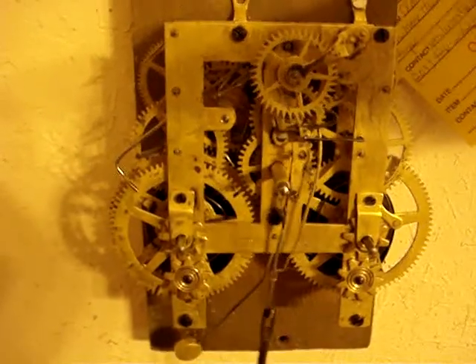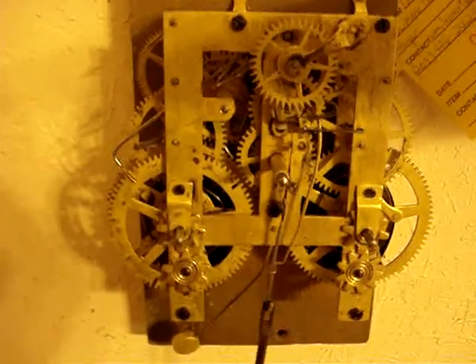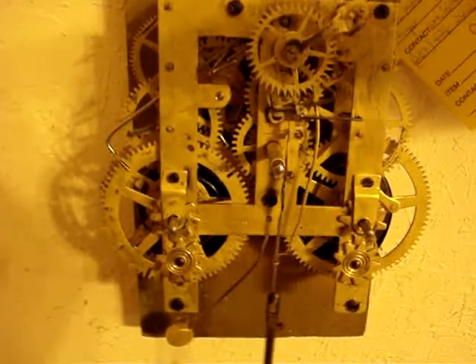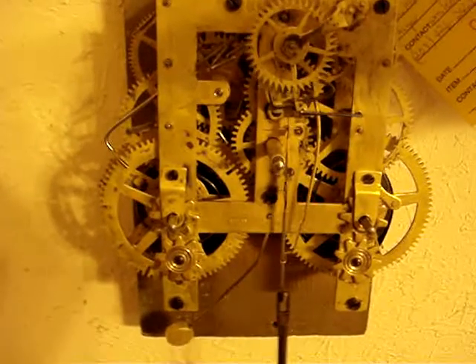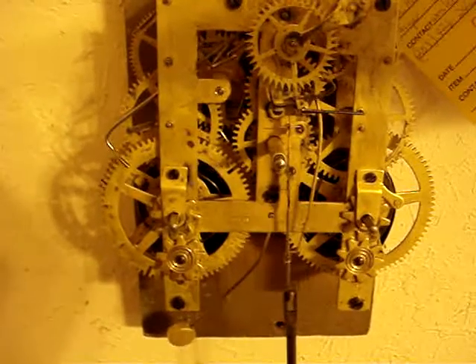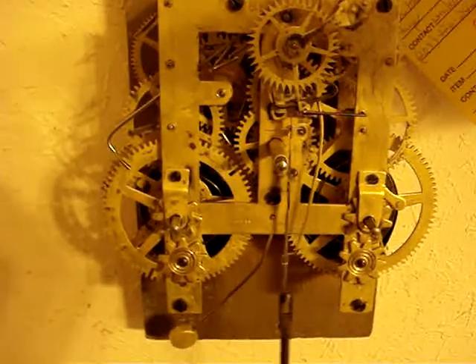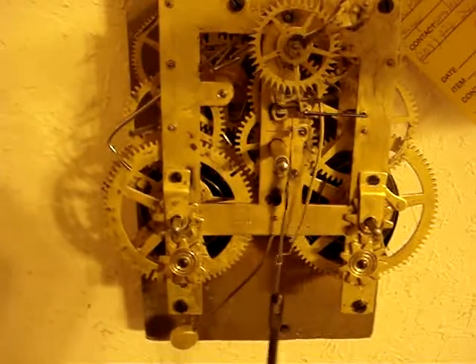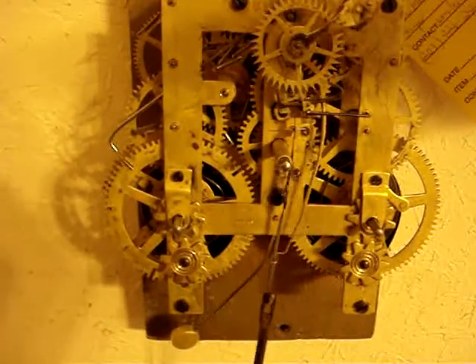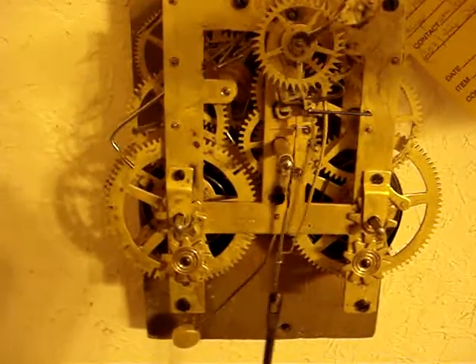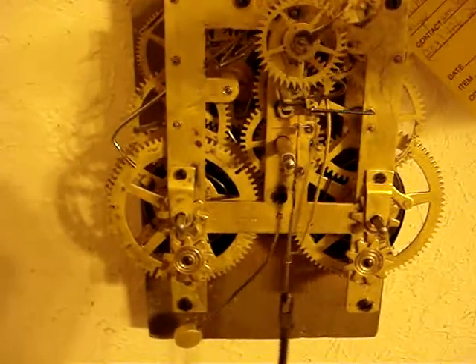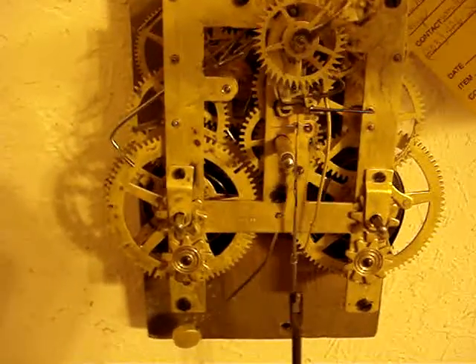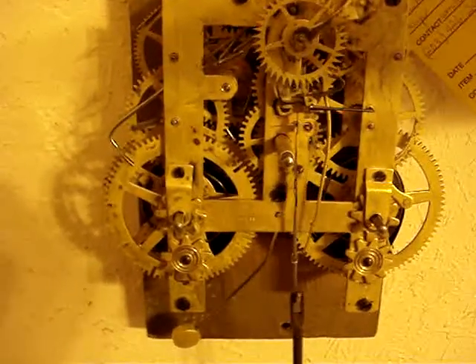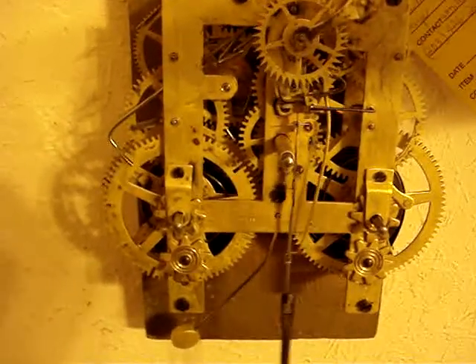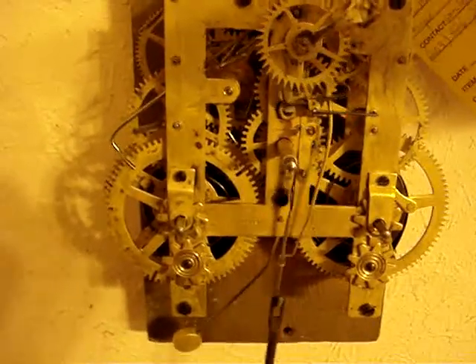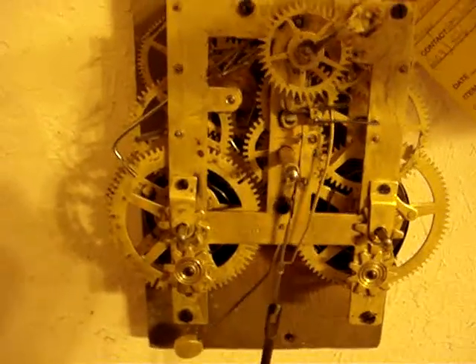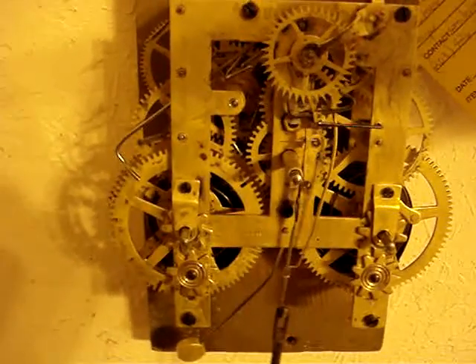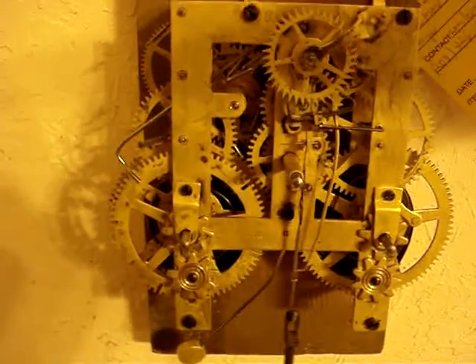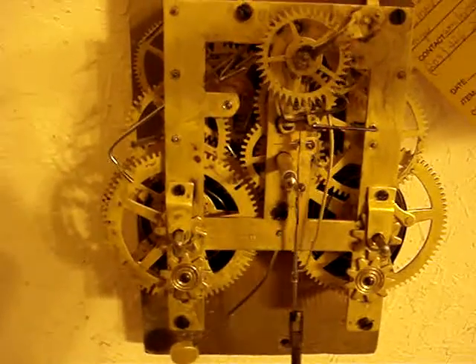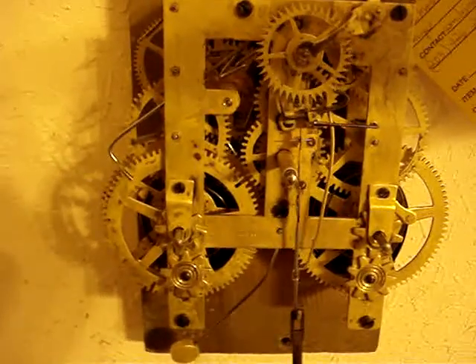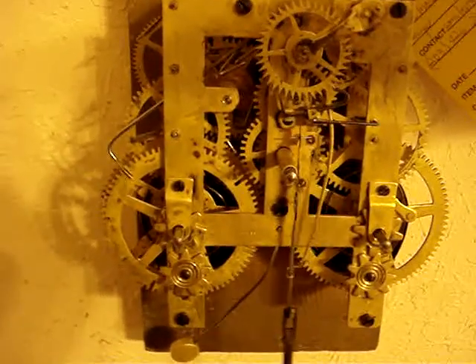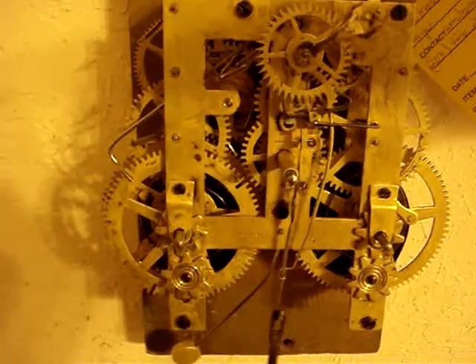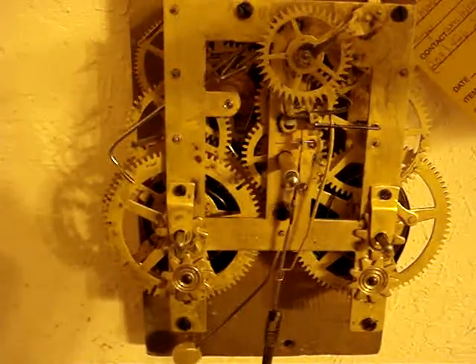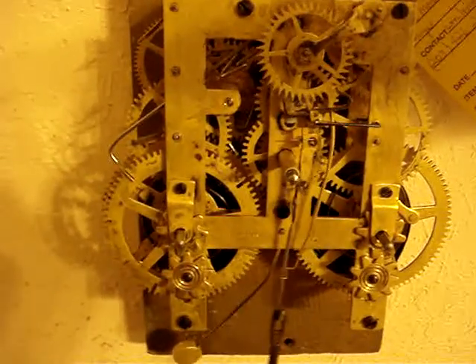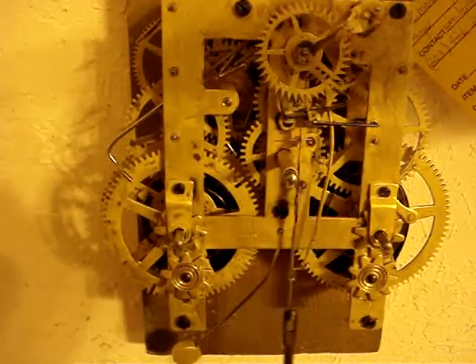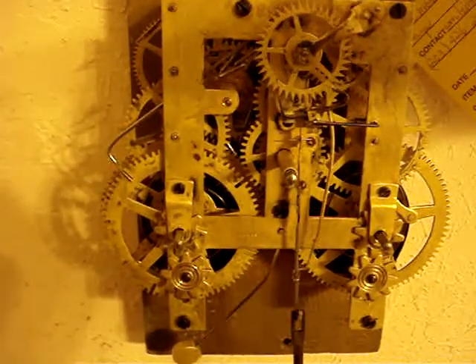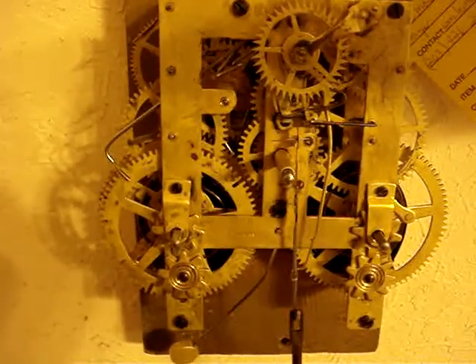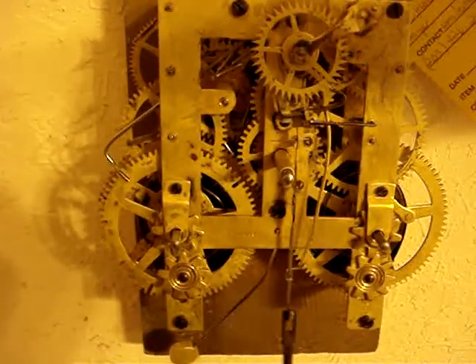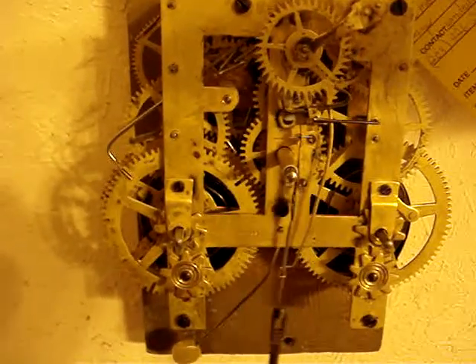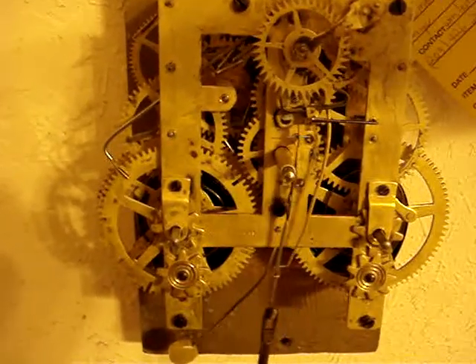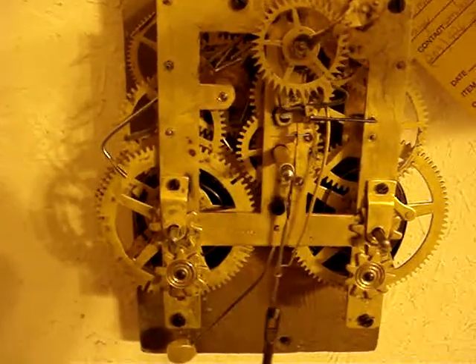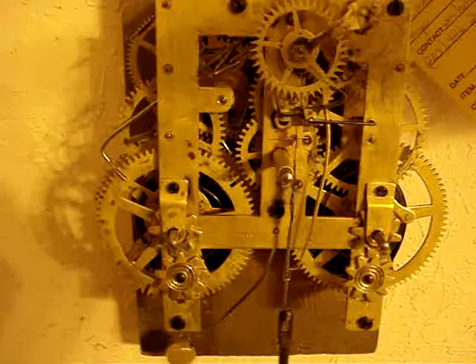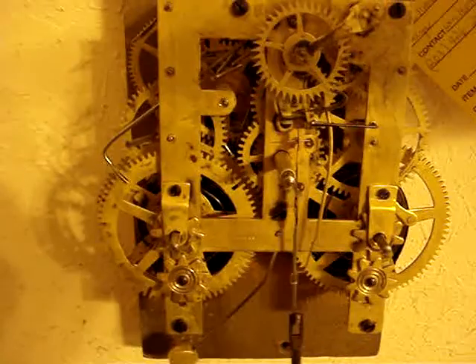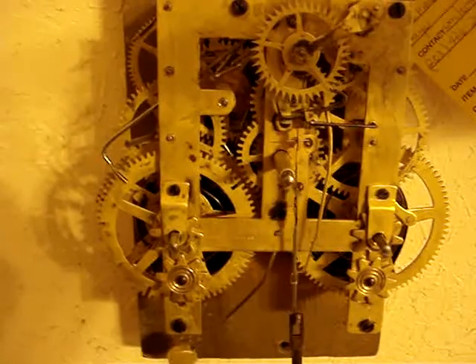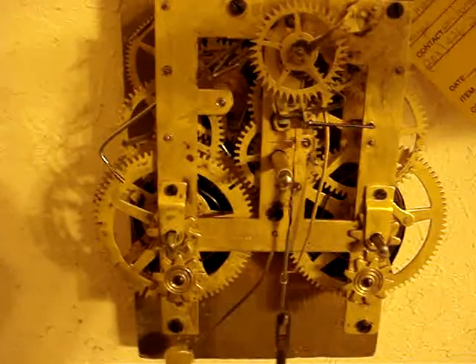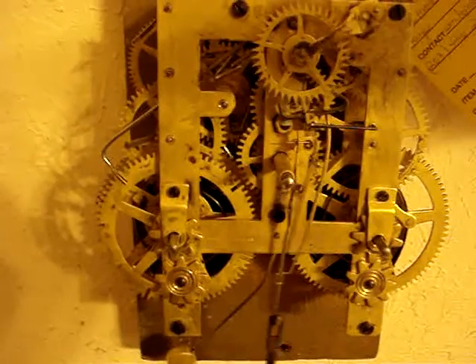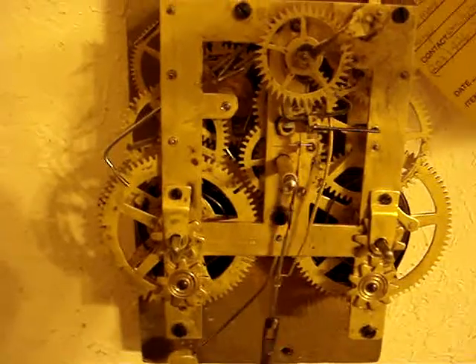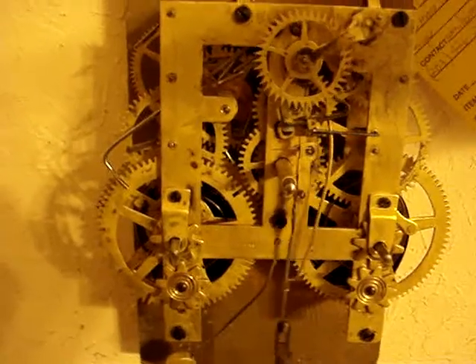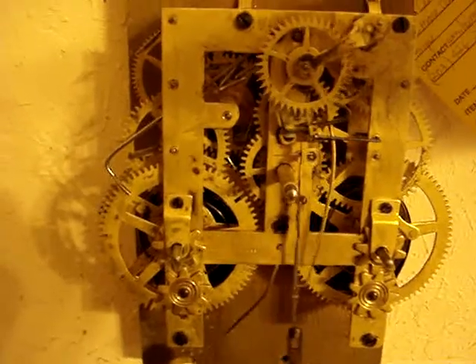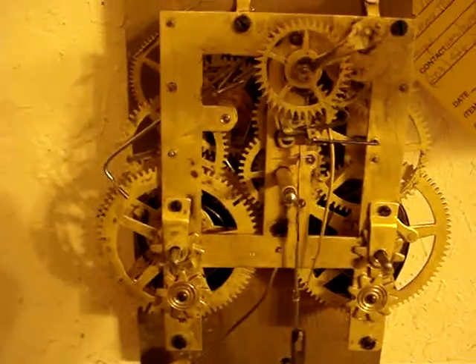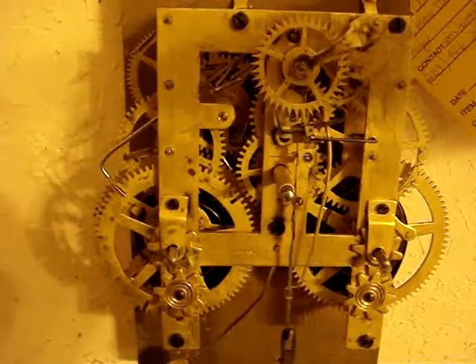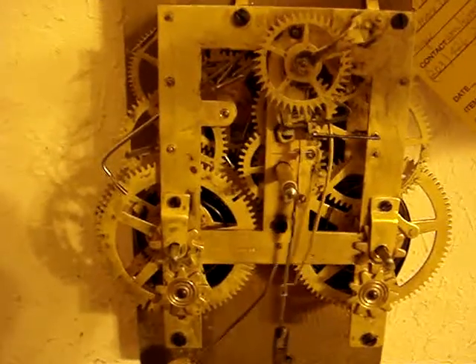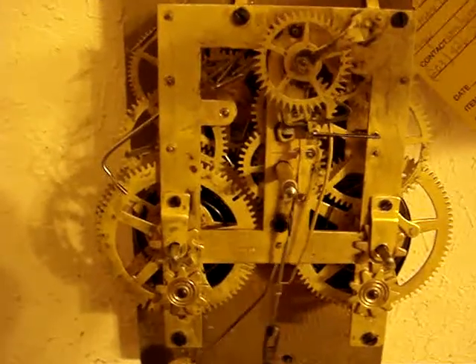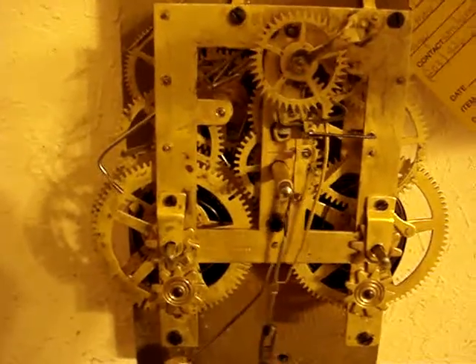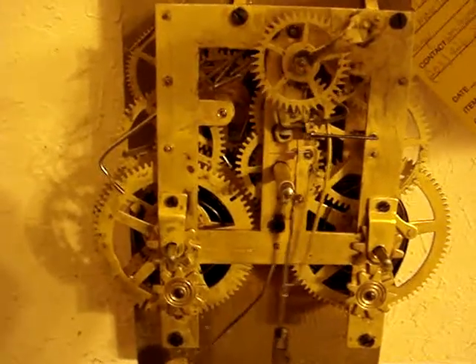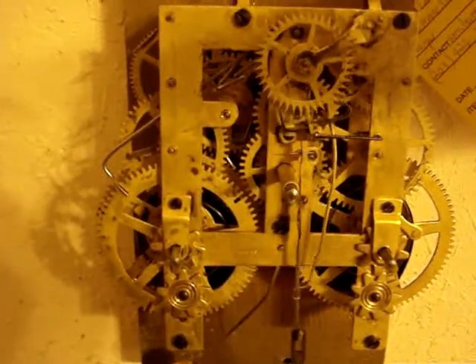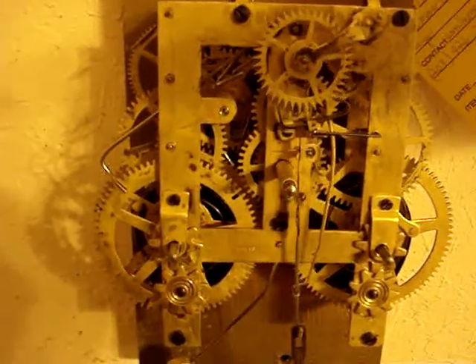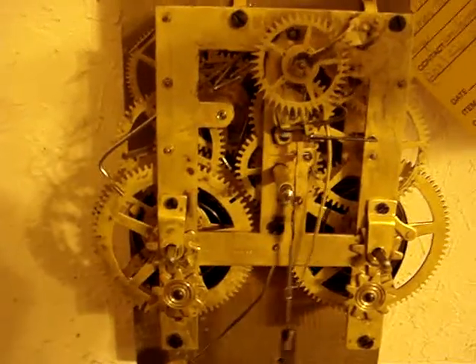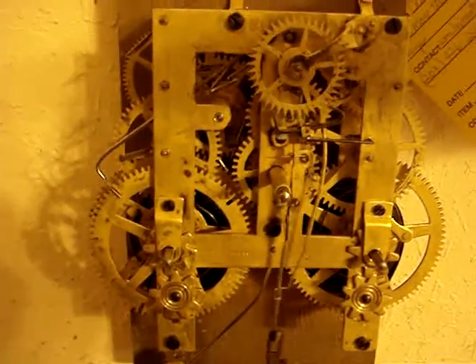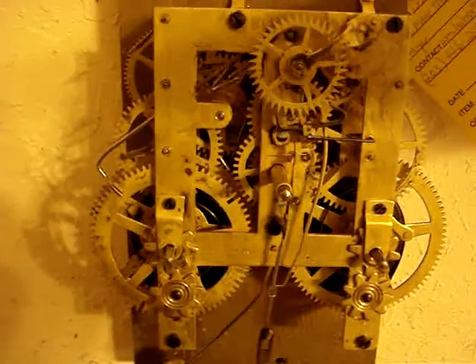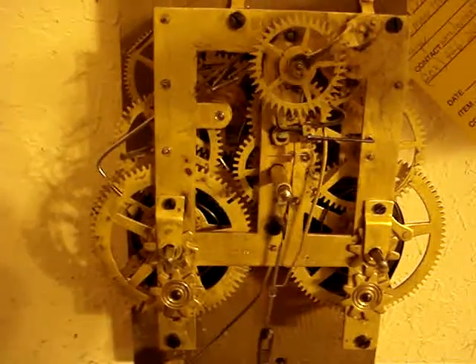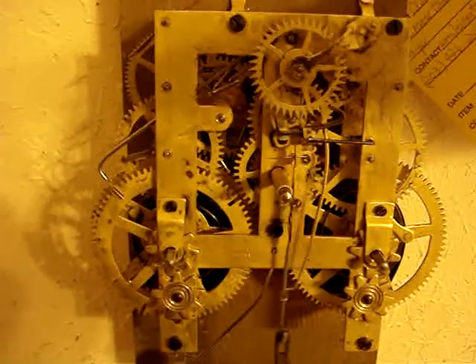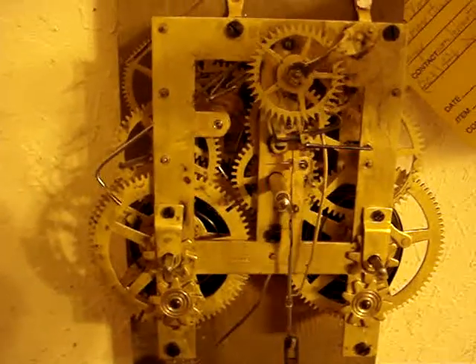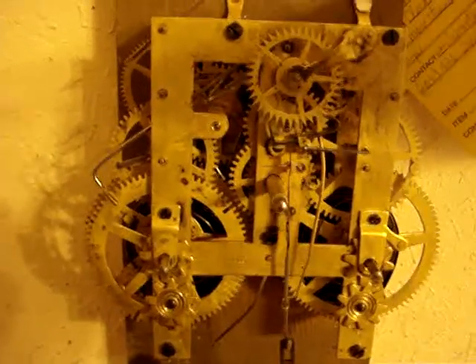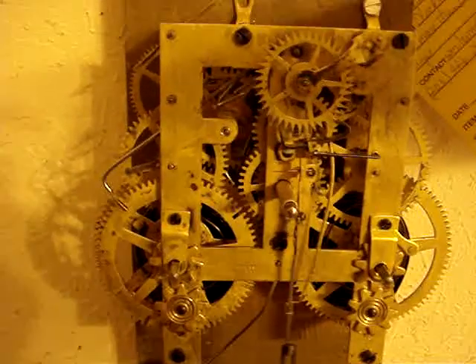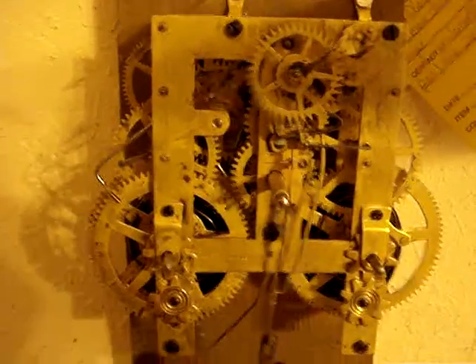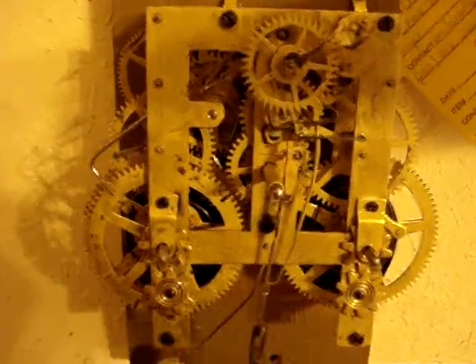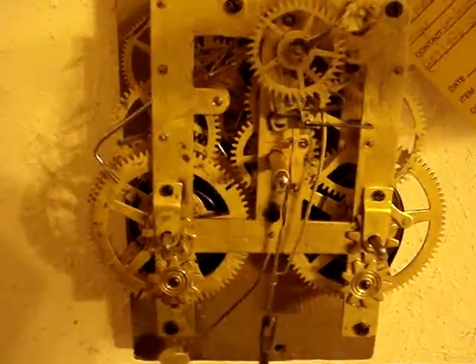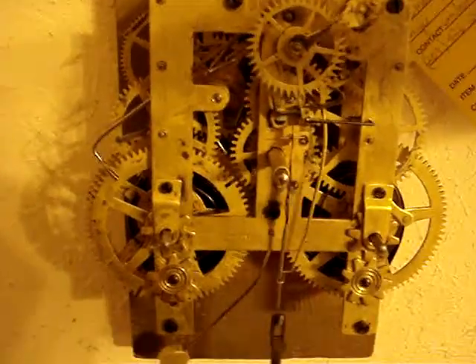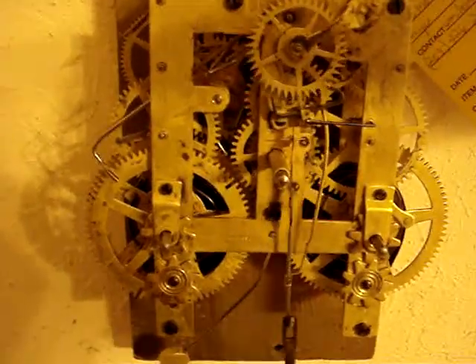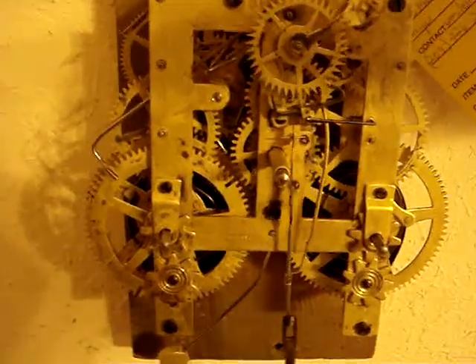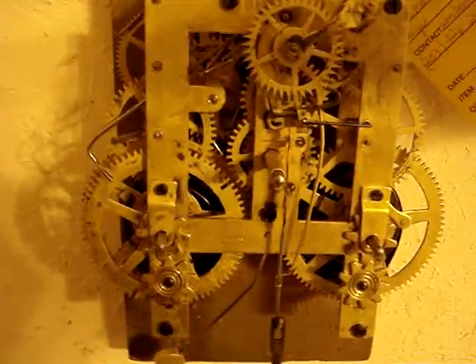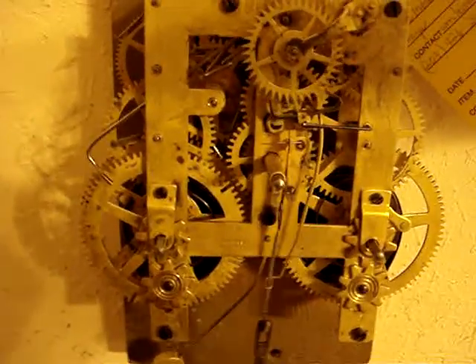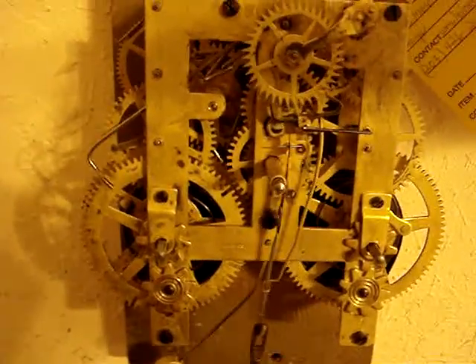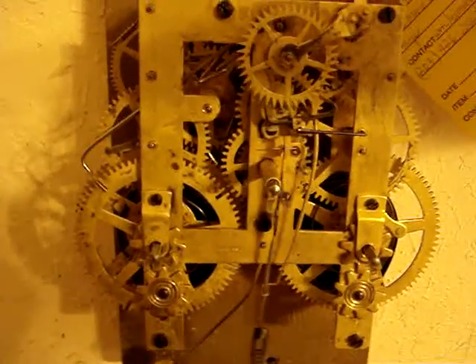We'll ship it back. Once we get it in the clock, make sure that it ticks evenly like it does now.